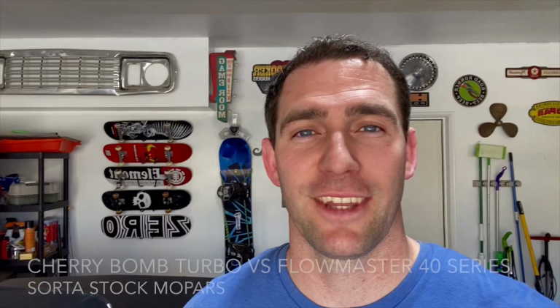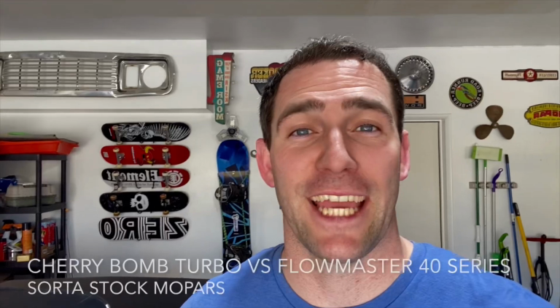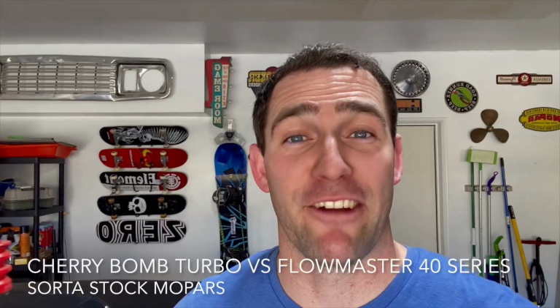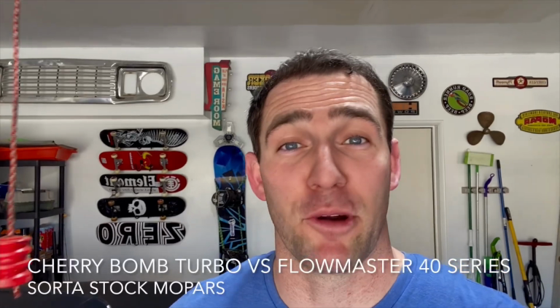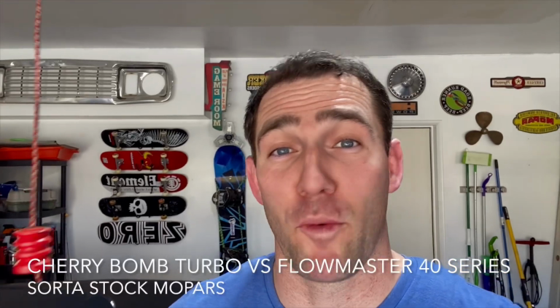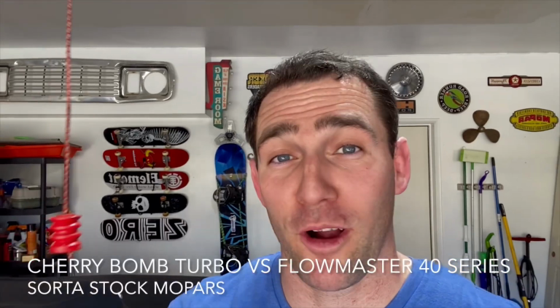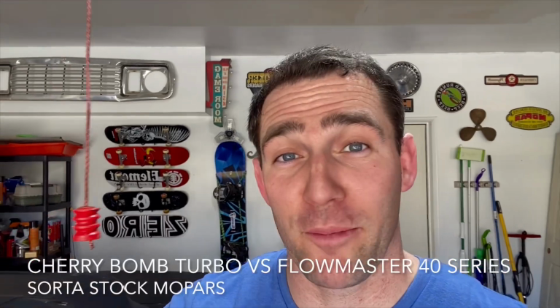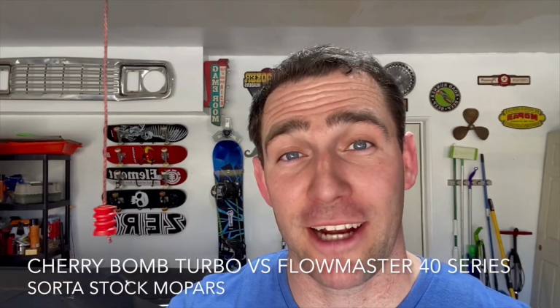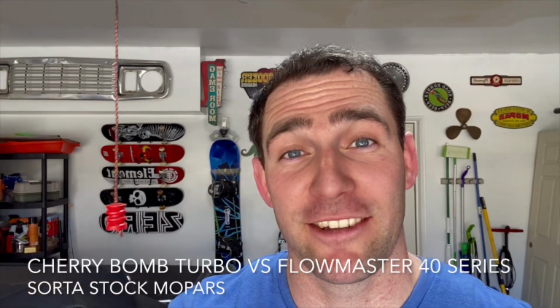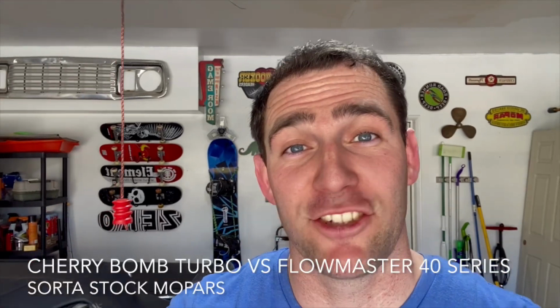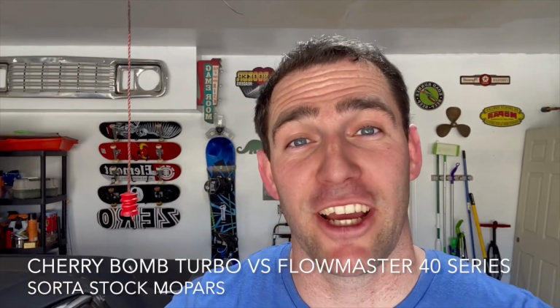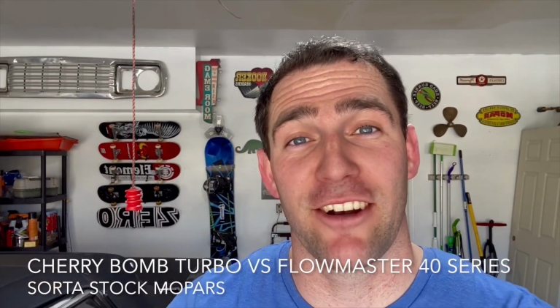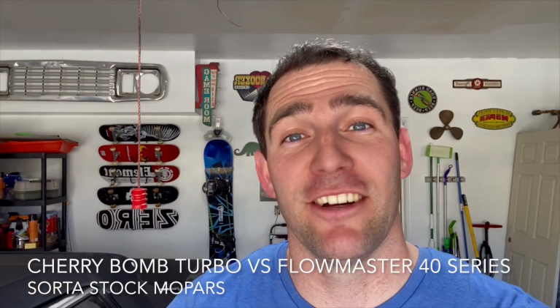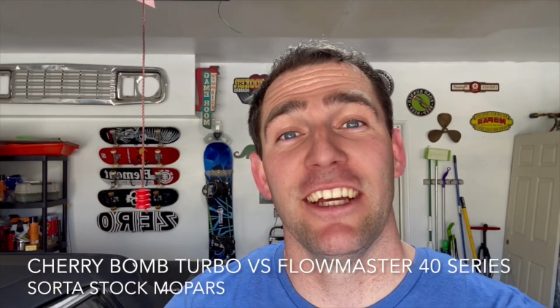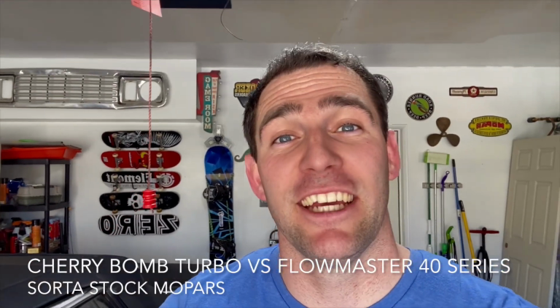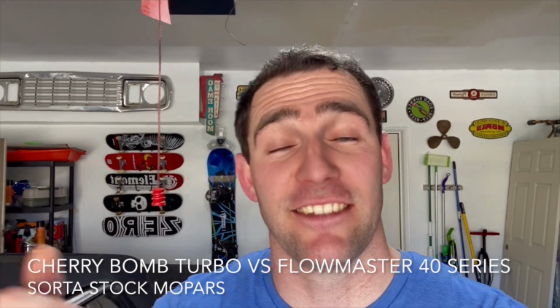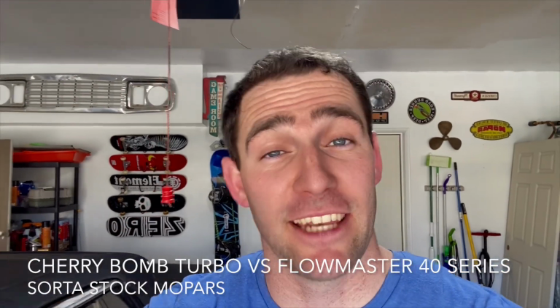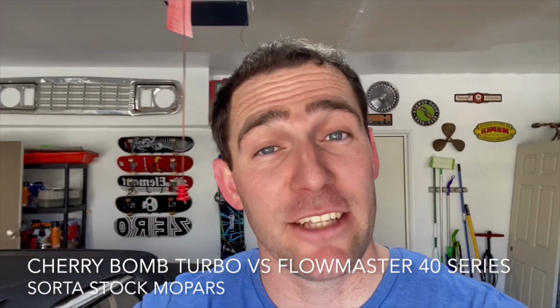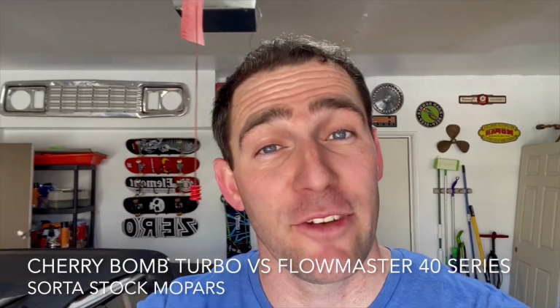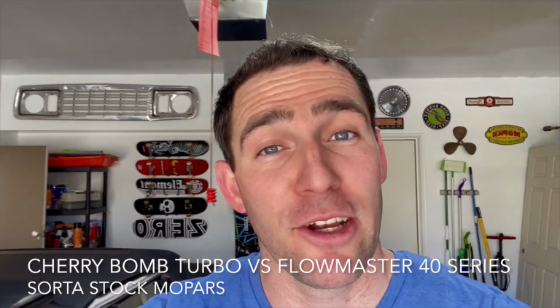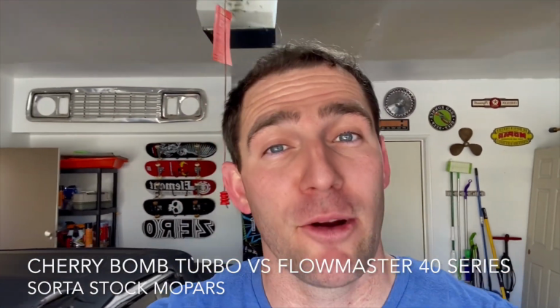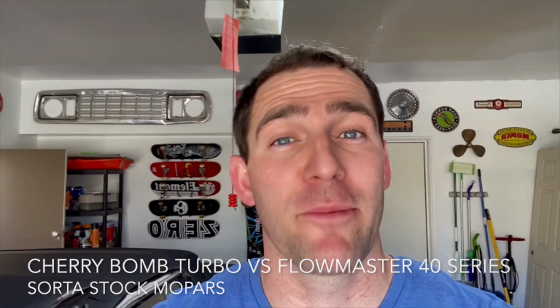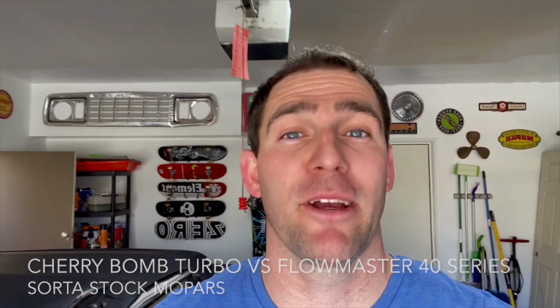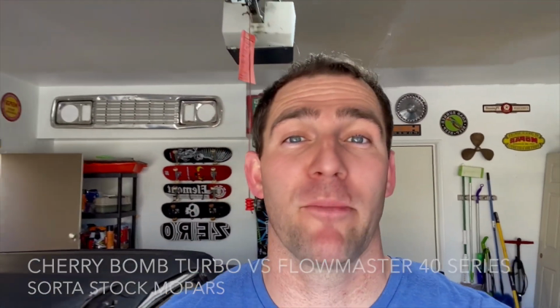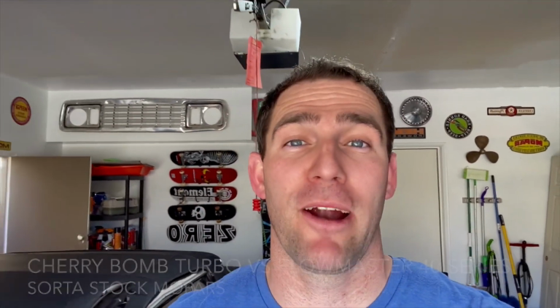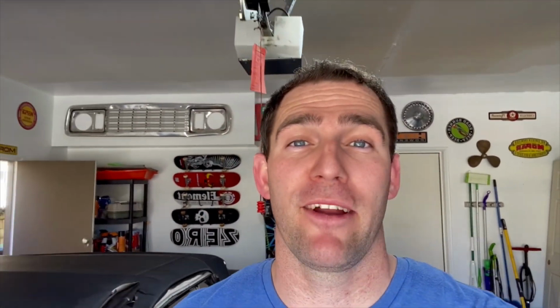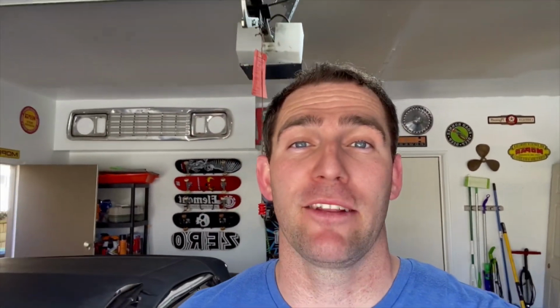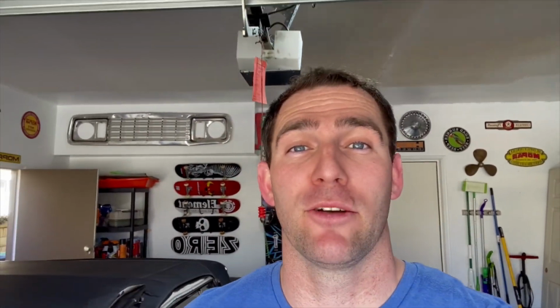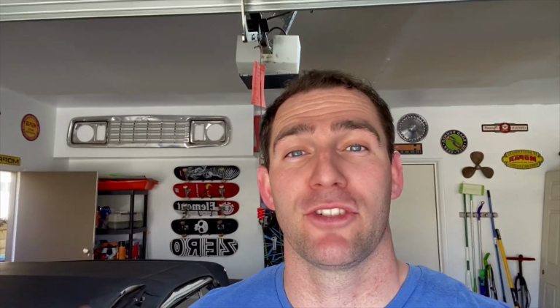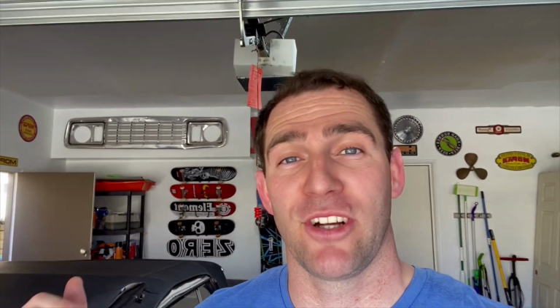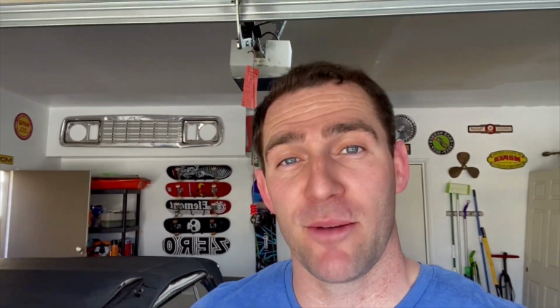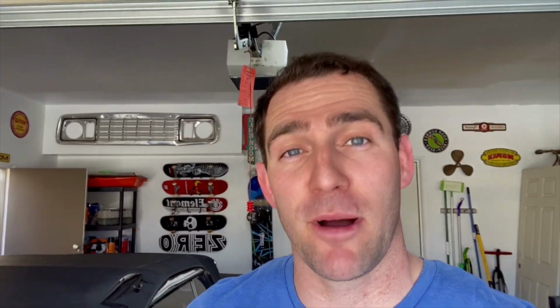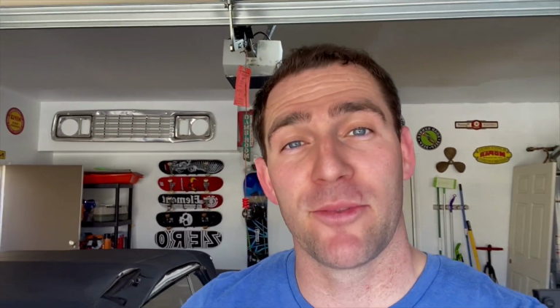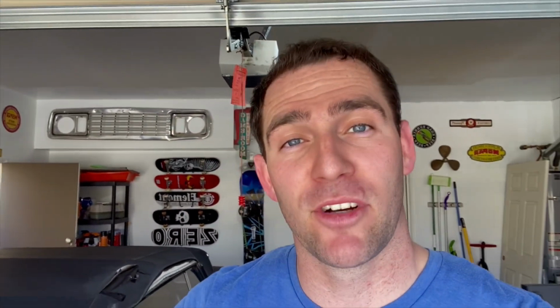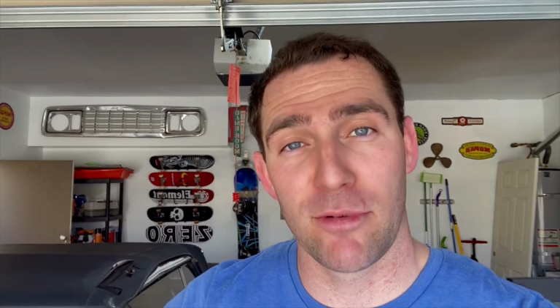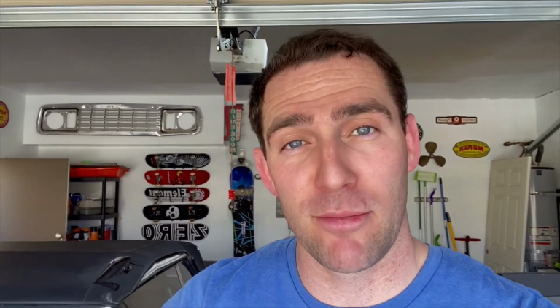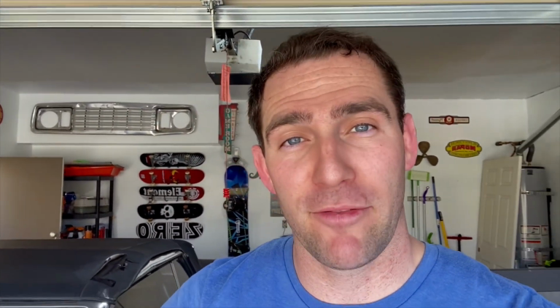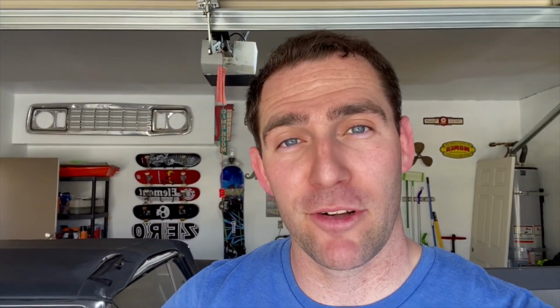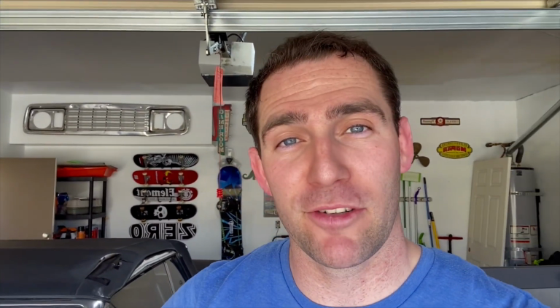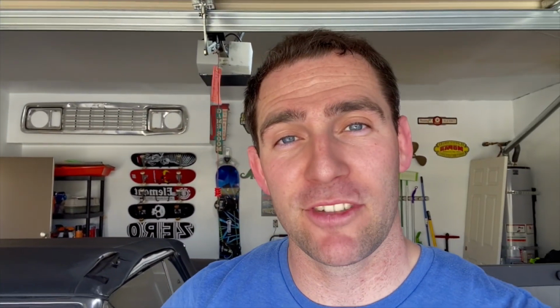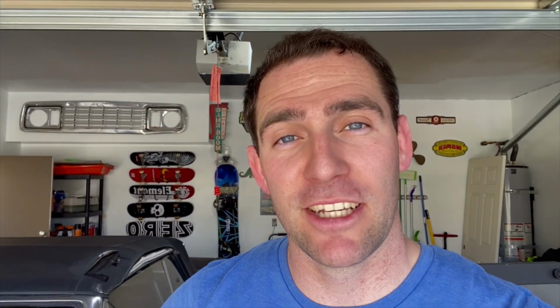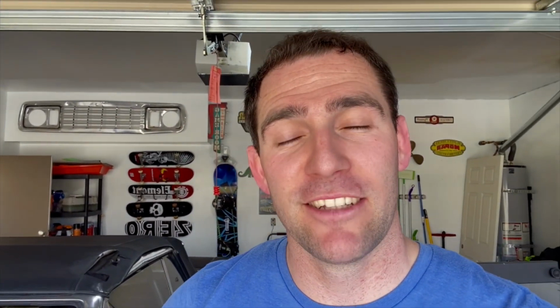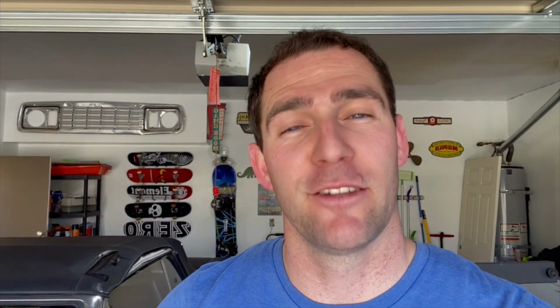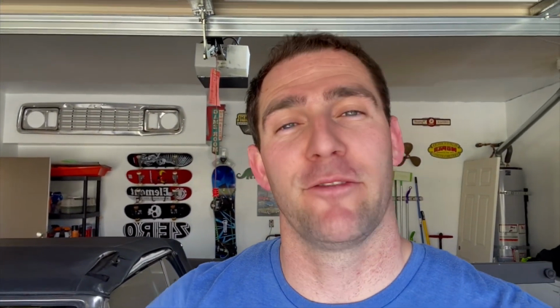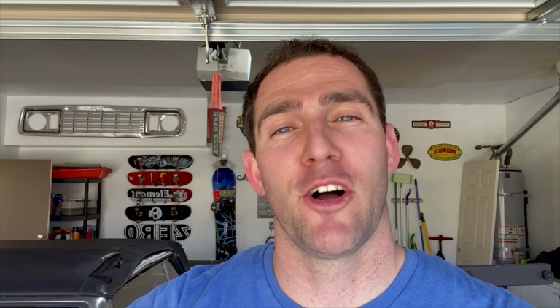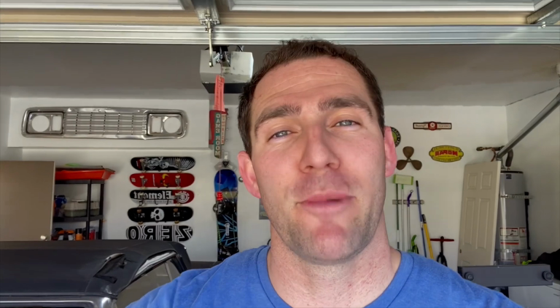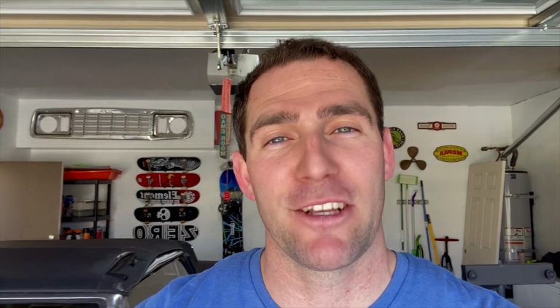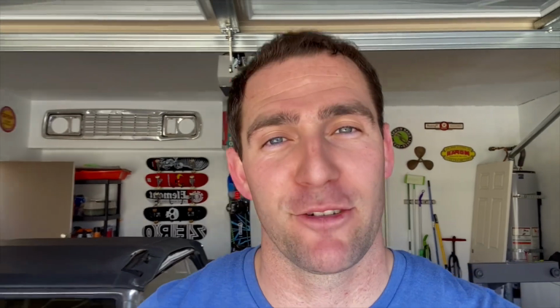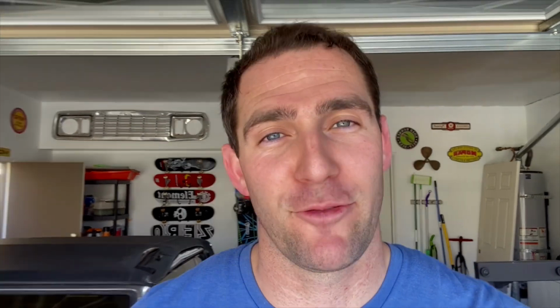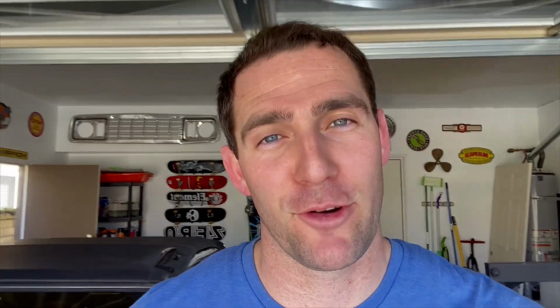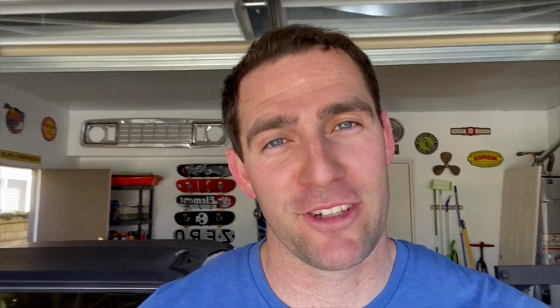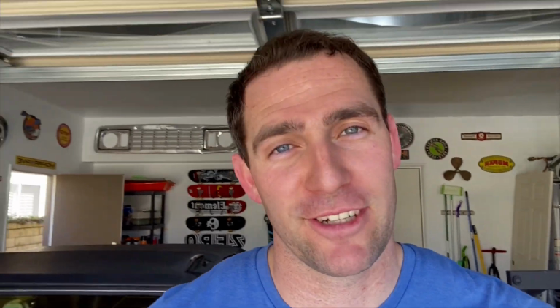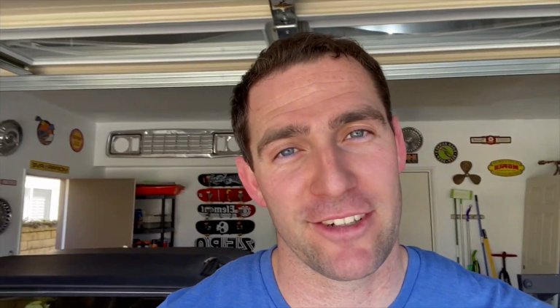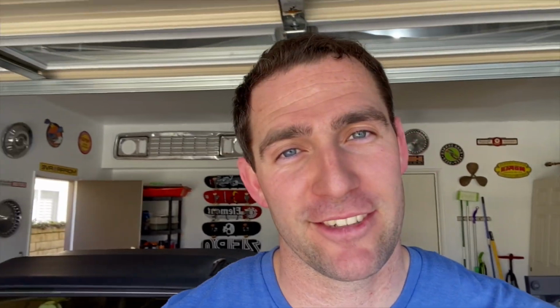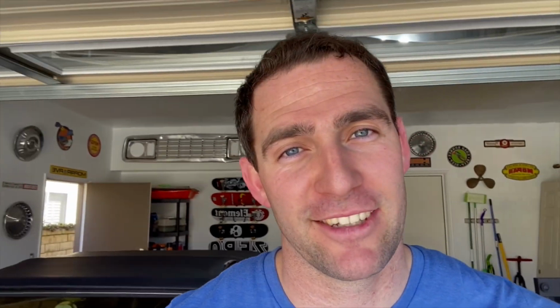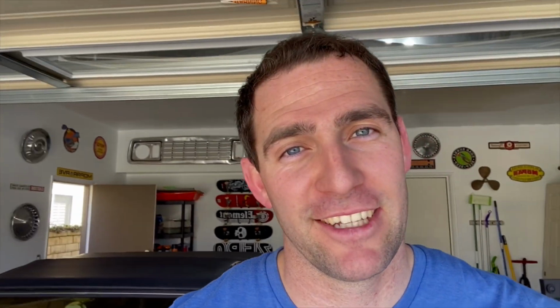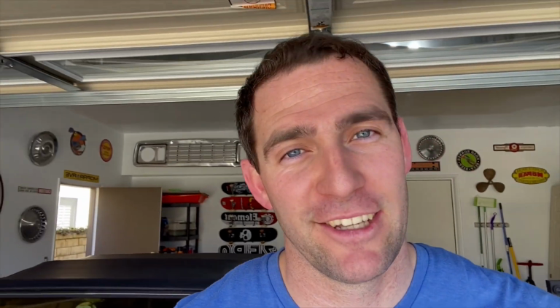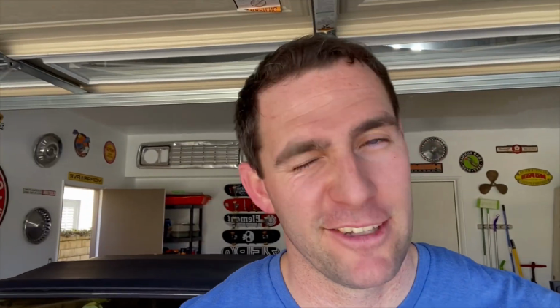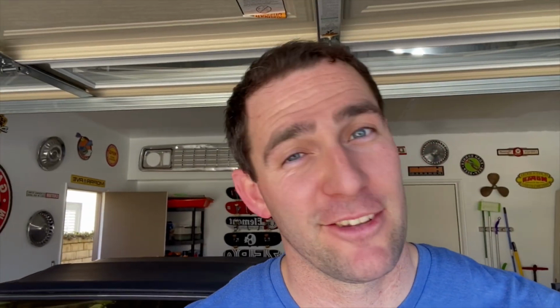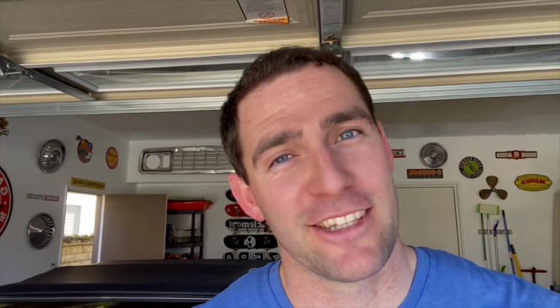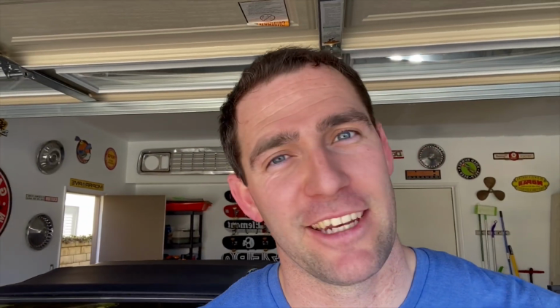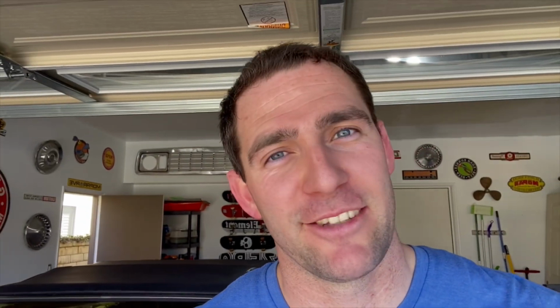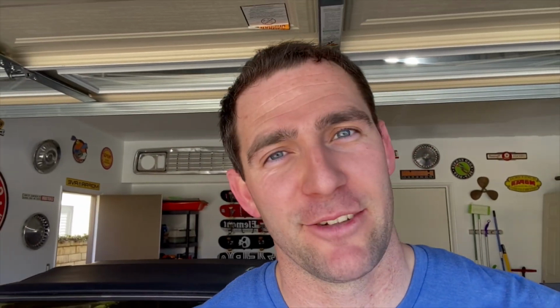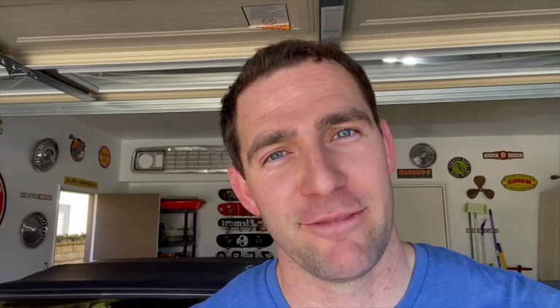Hey everybody, welcome back to the channel. In today's video, we're going to be comparing those Cherry Bomb Turbo Mufflers to the Flowmaster 40 Series. So let's get into it.